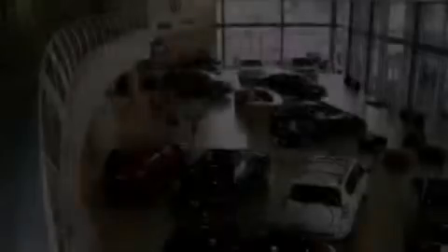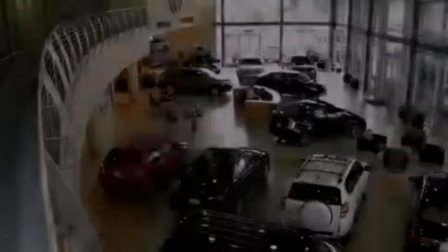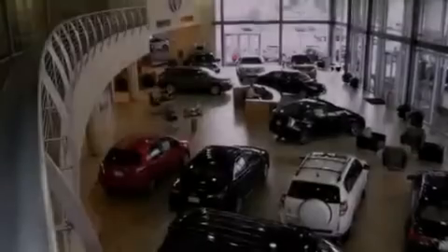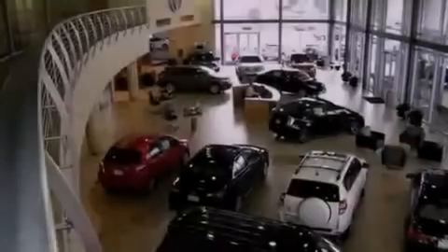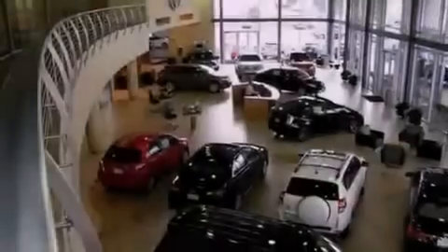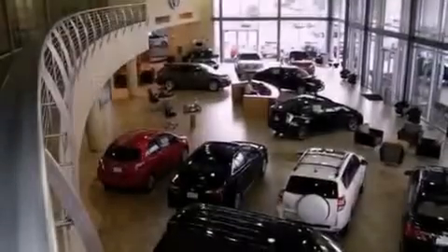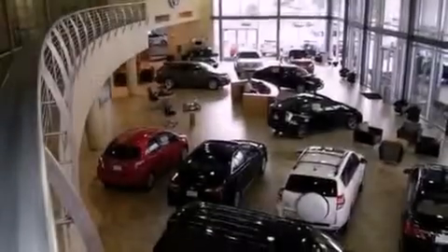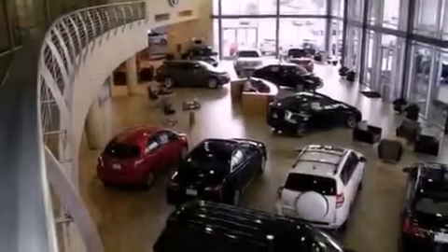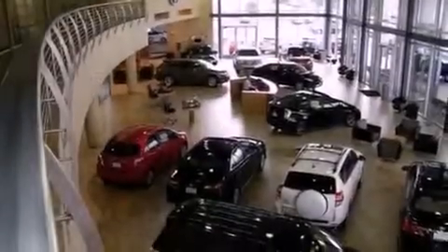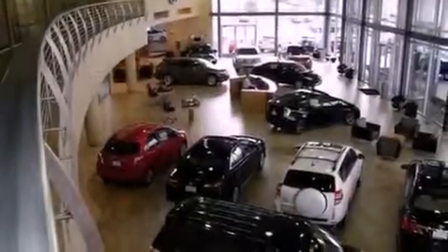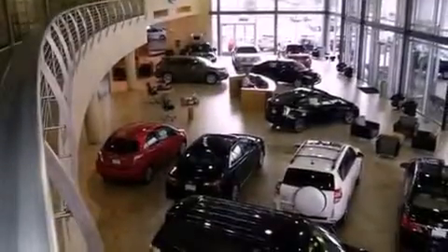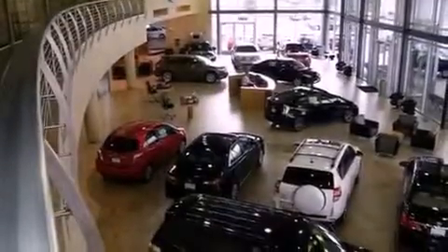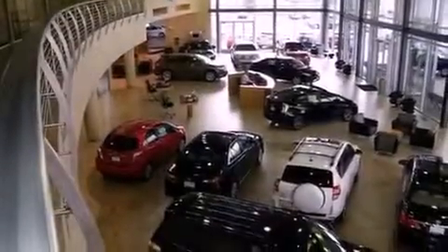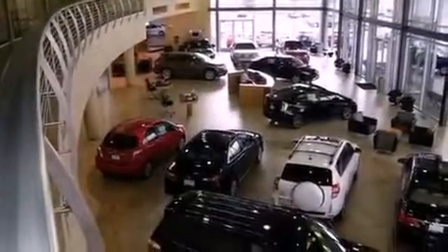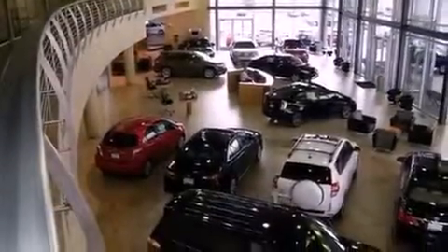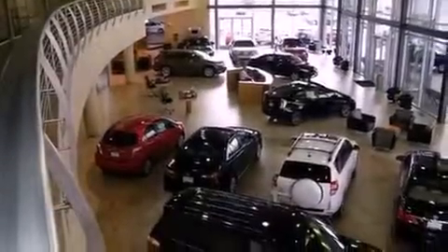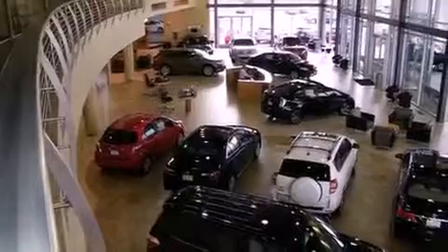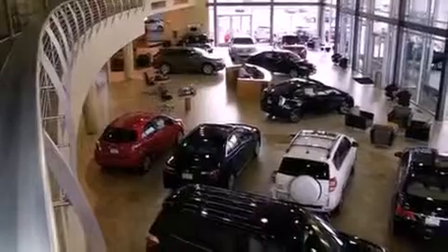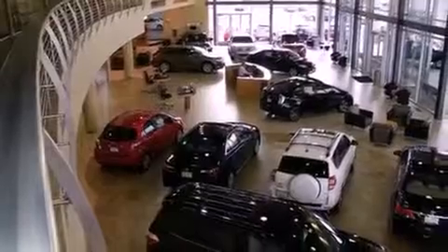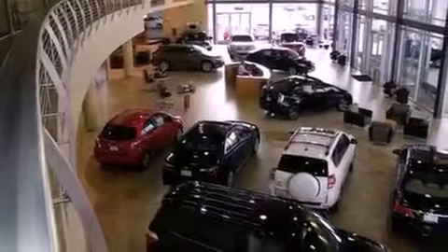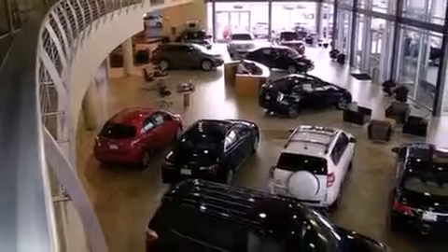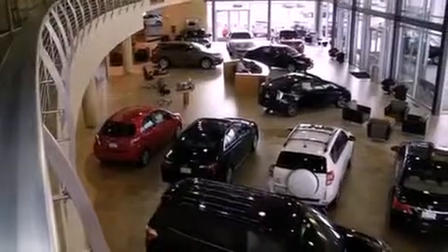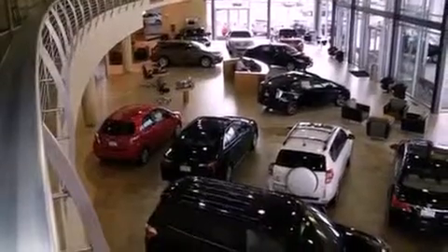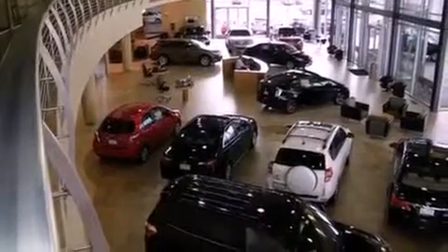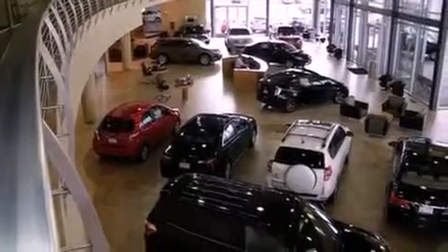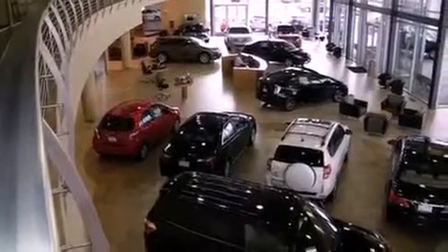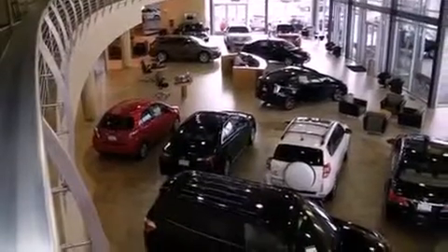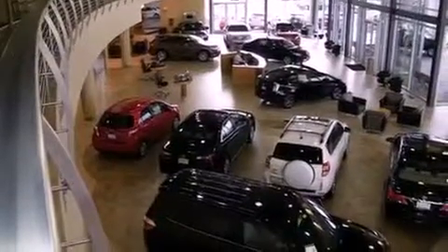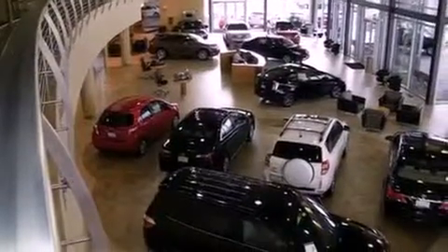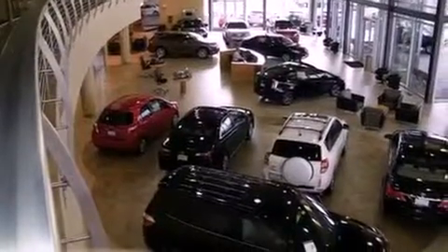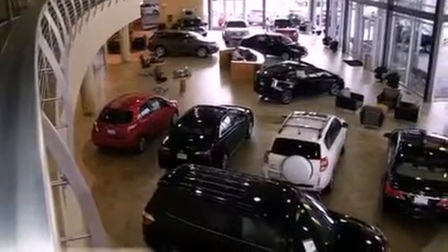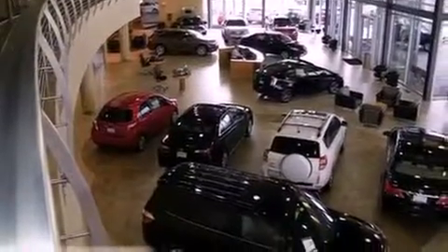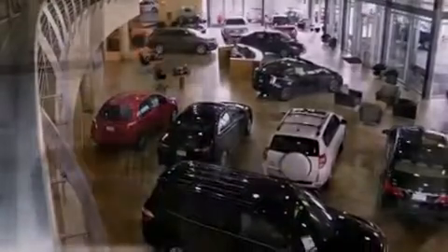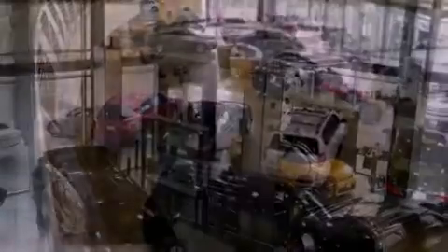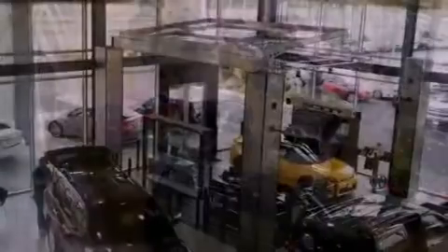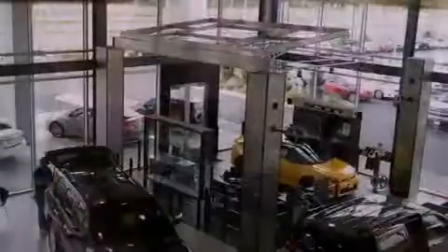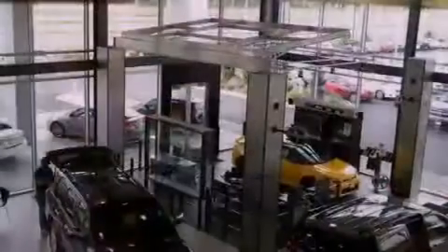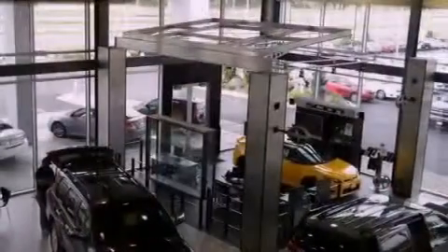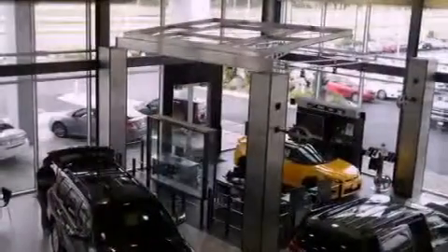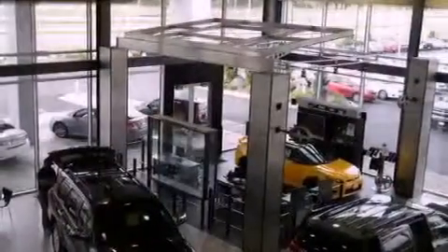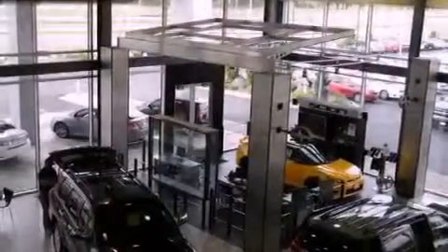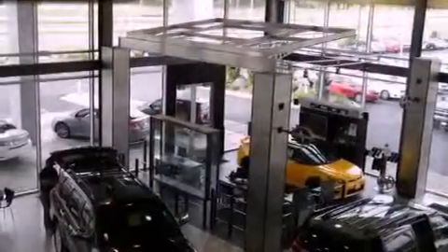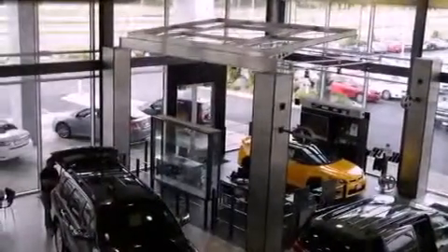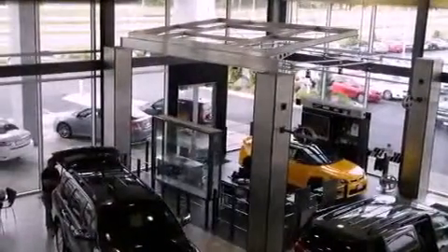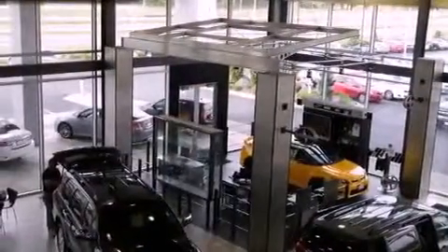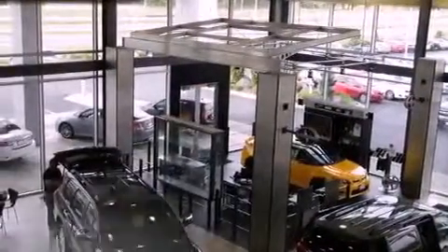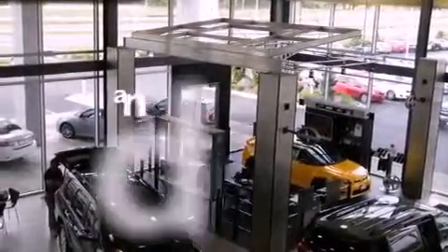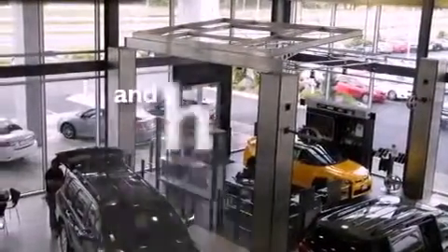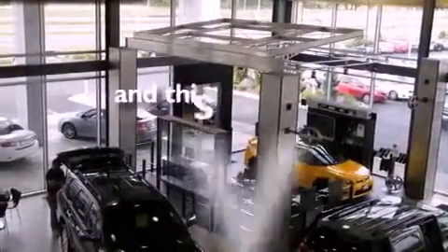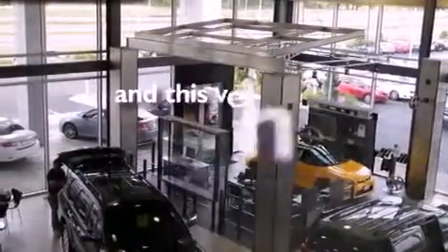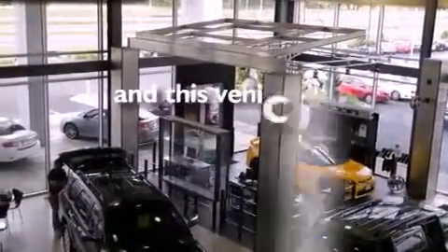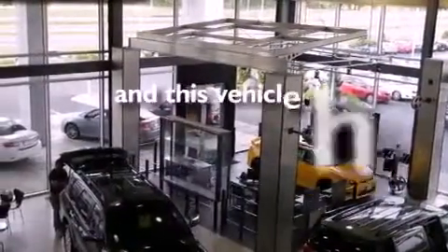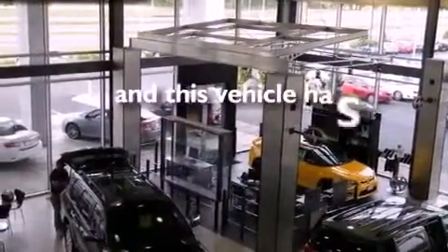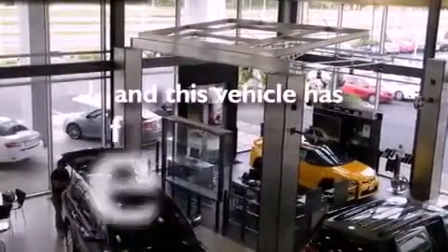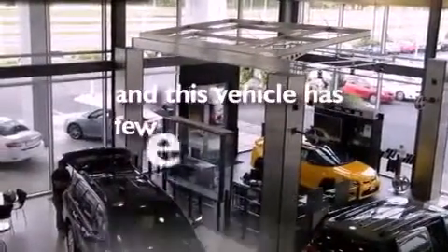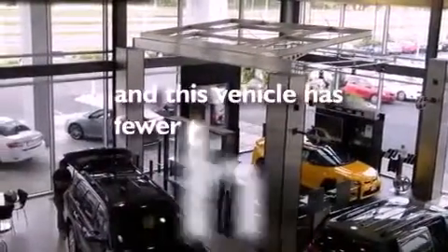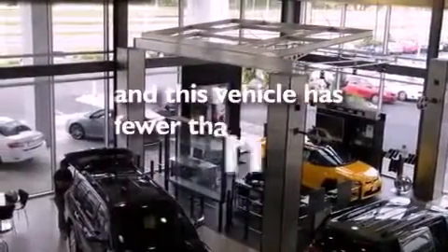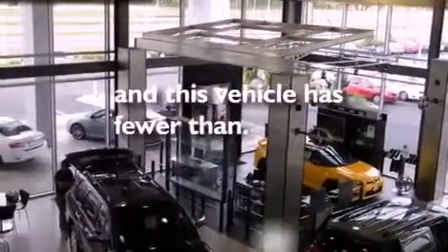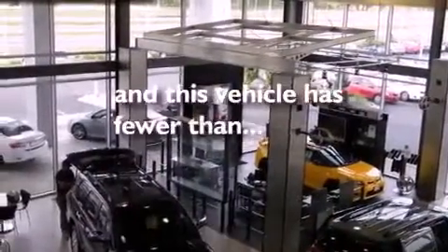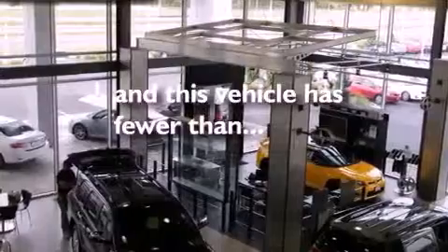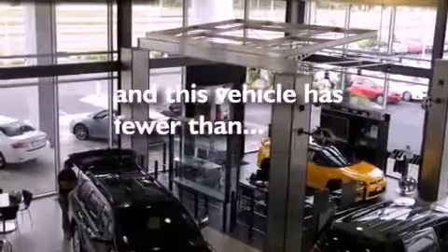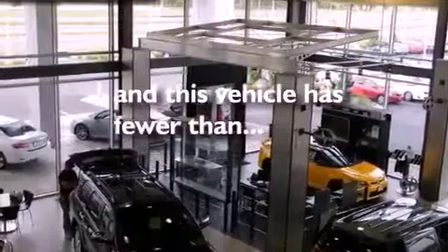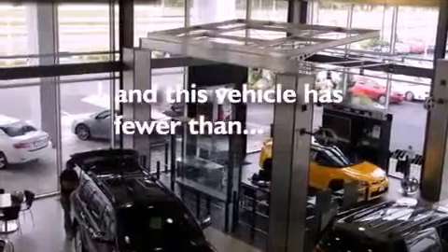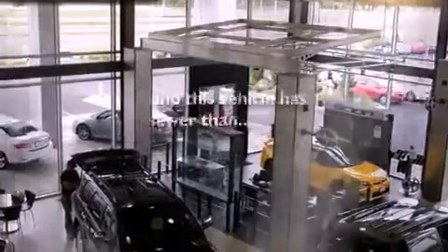Also included are fog lamps, traction control, side curtain airbags, a home-link feature, and this vehicle has fewer than 40,000 miles on the odometer.